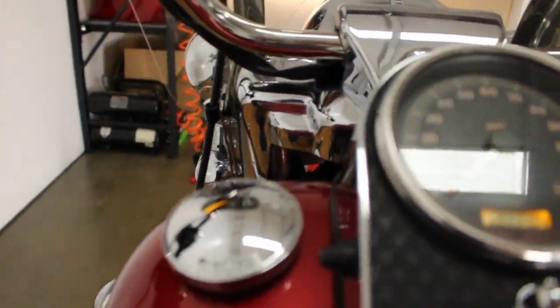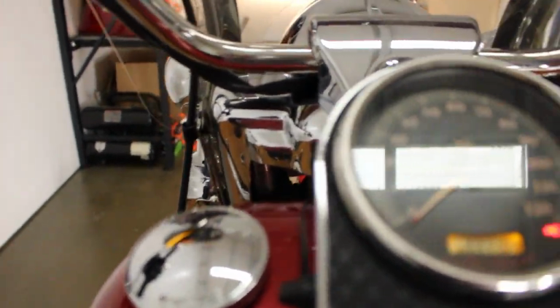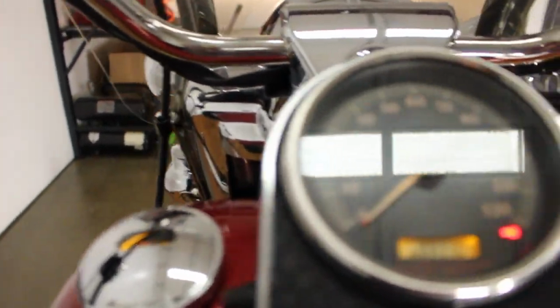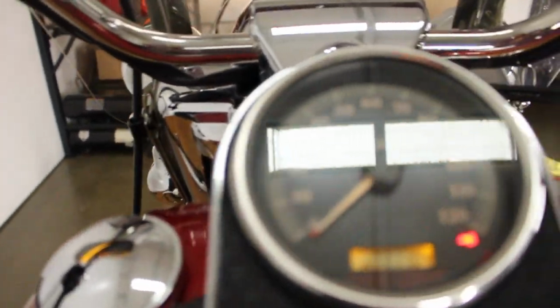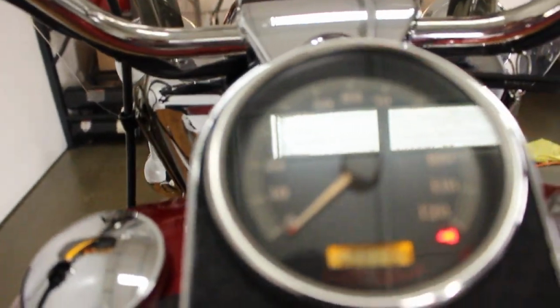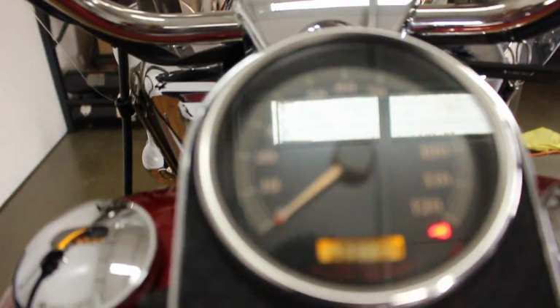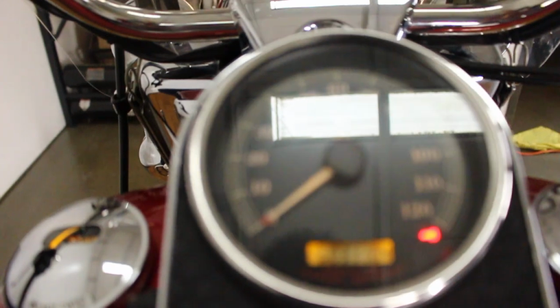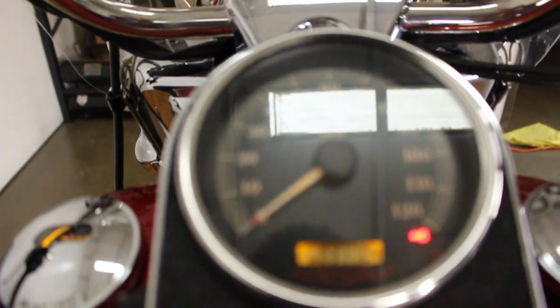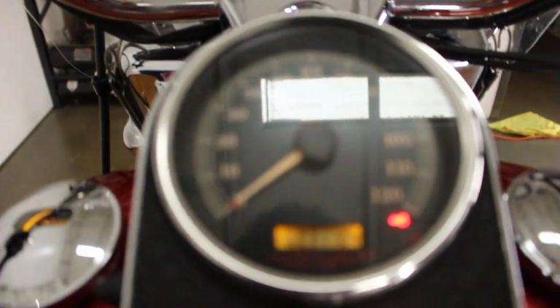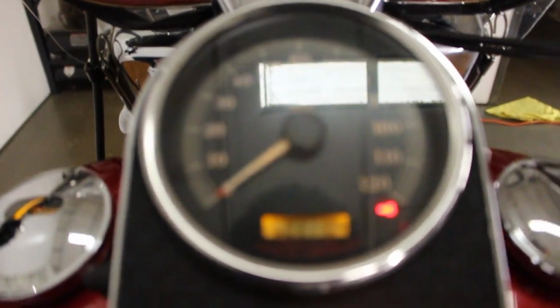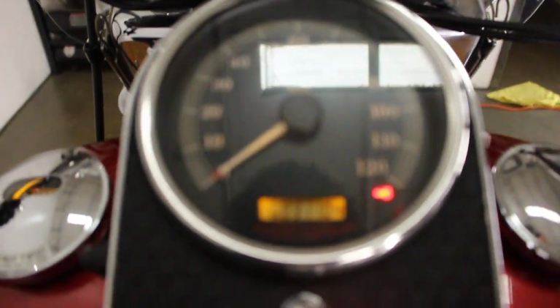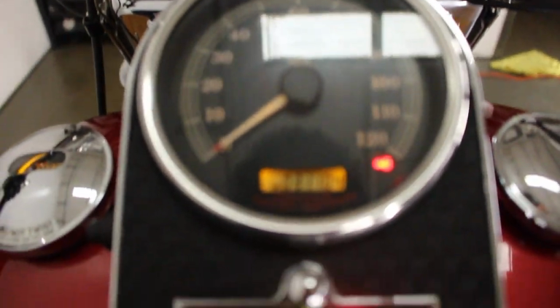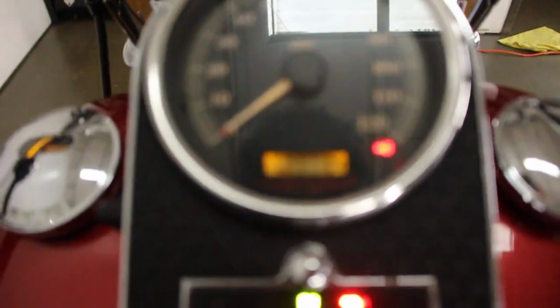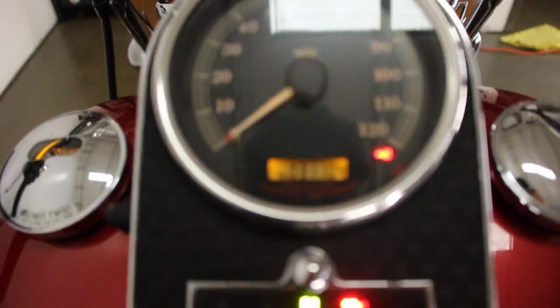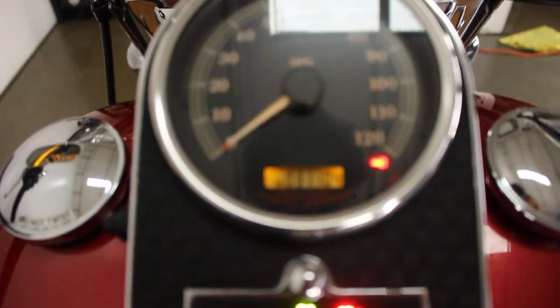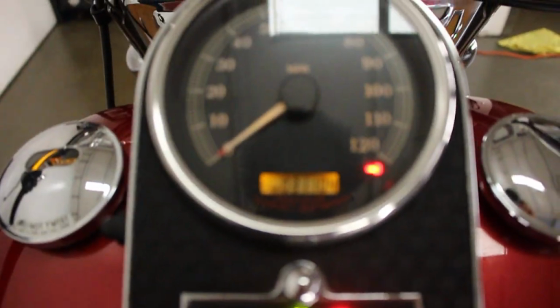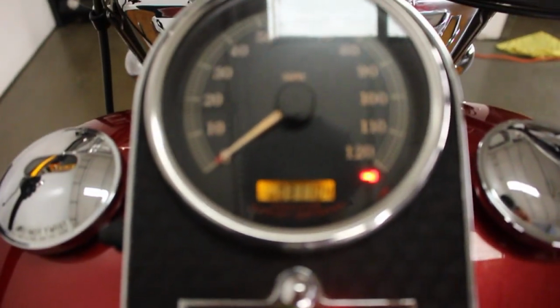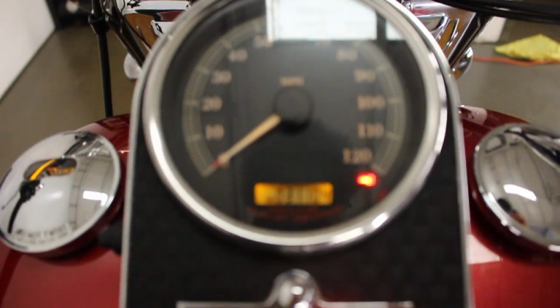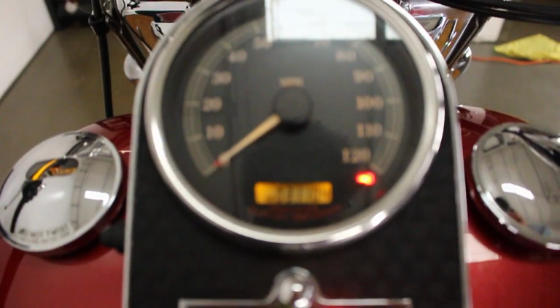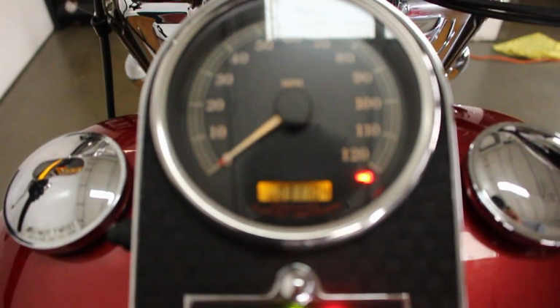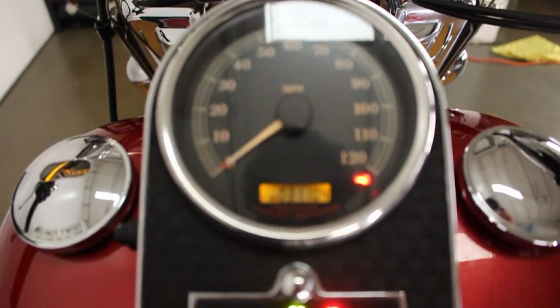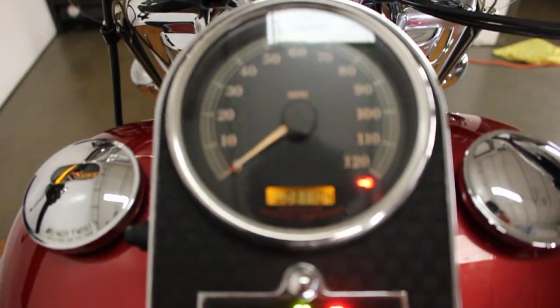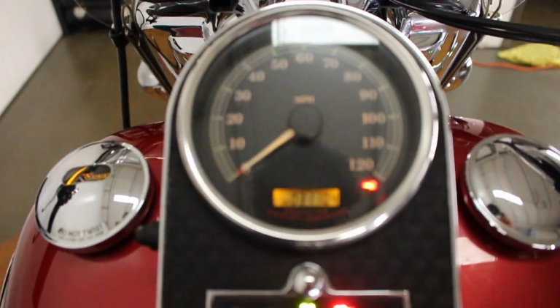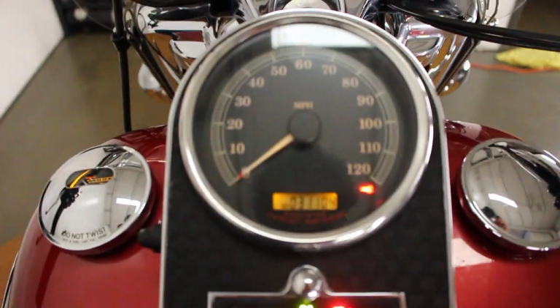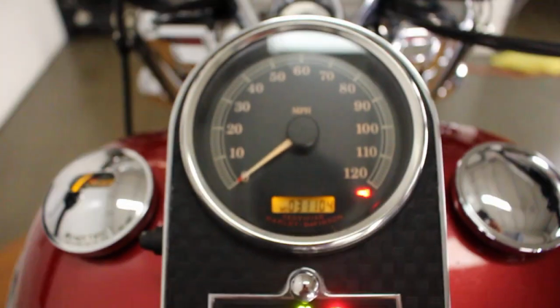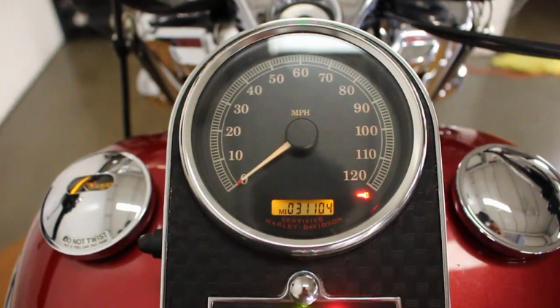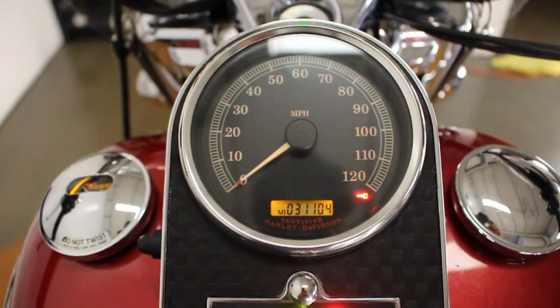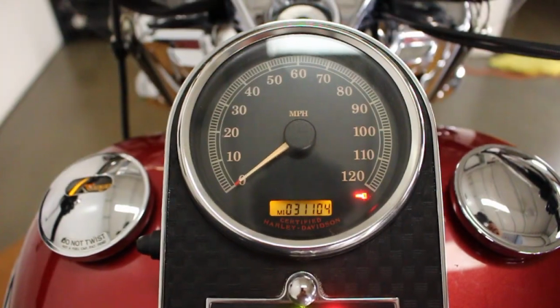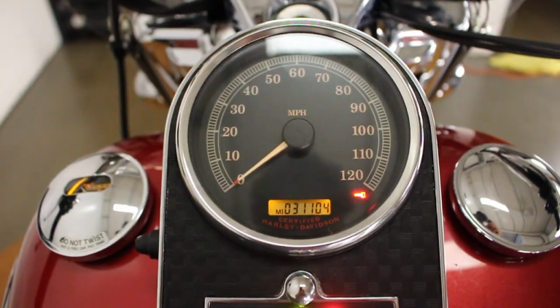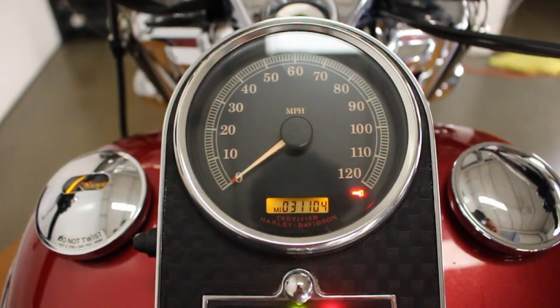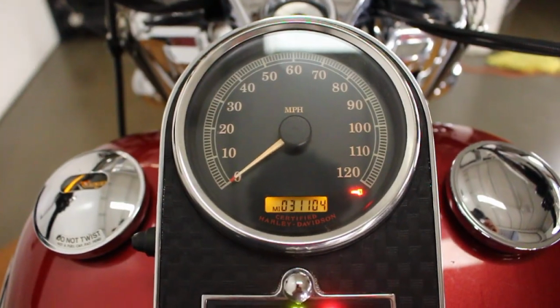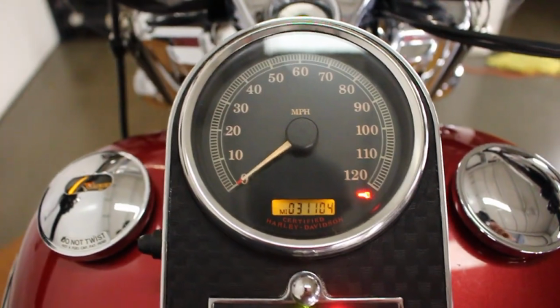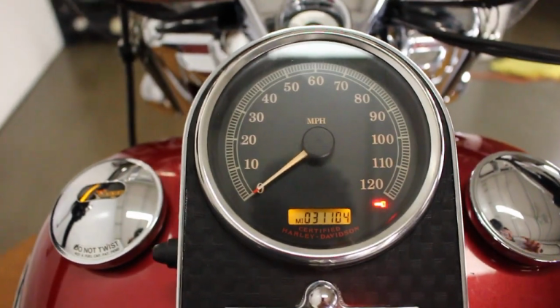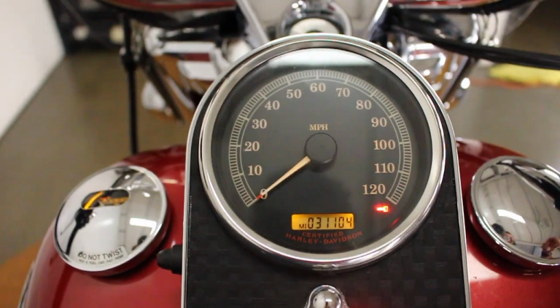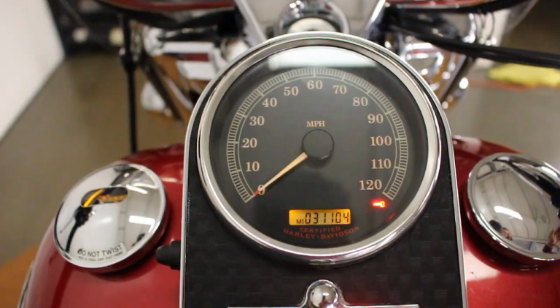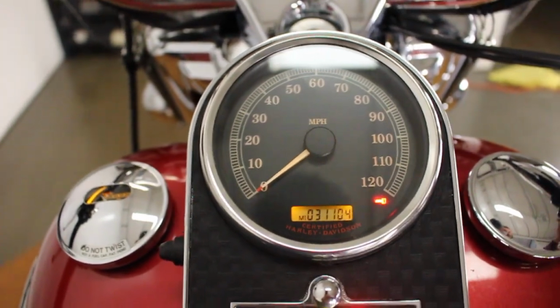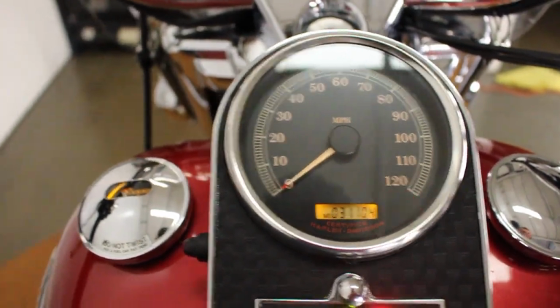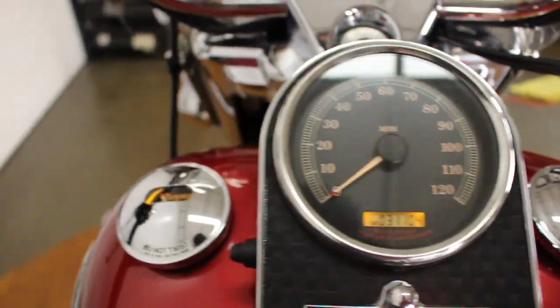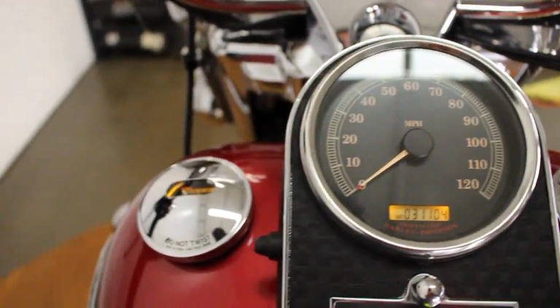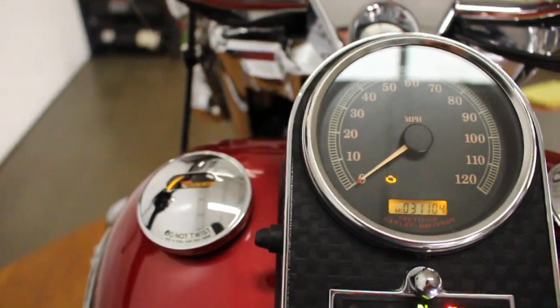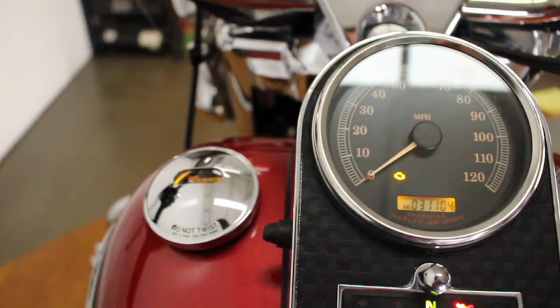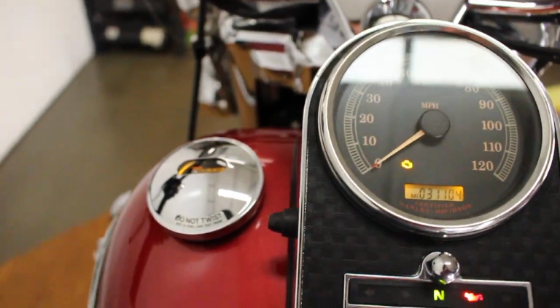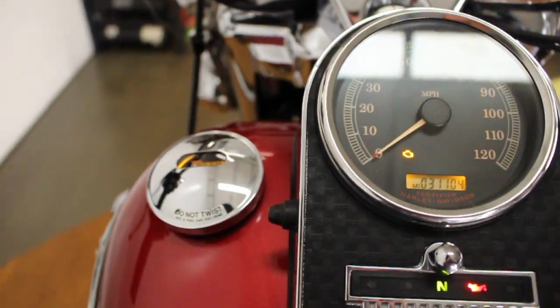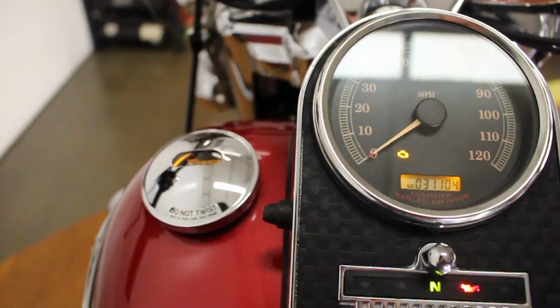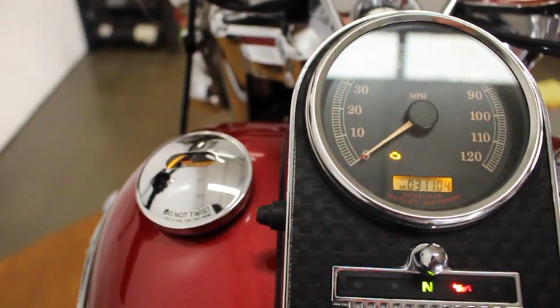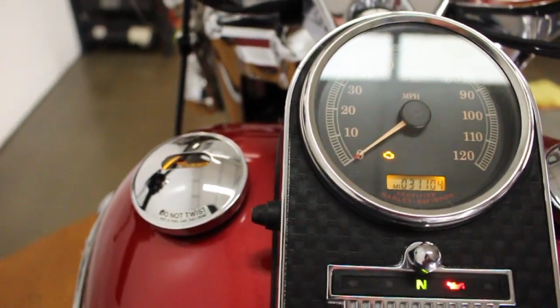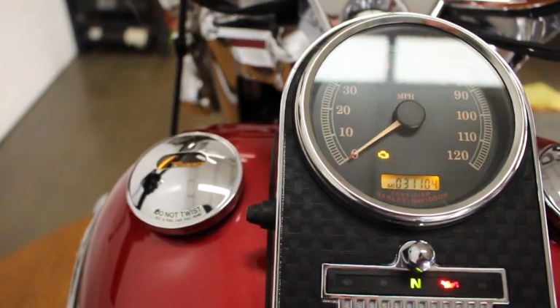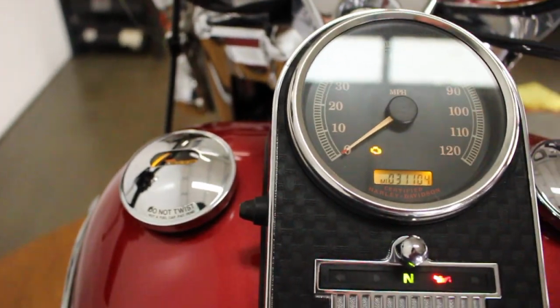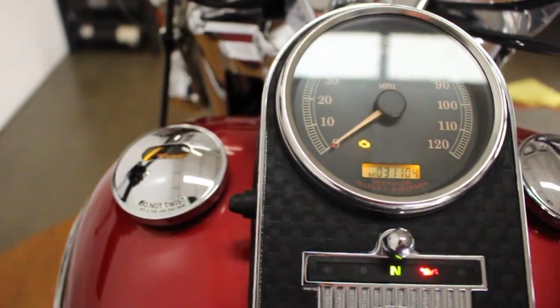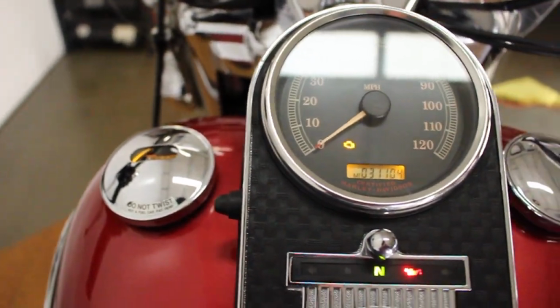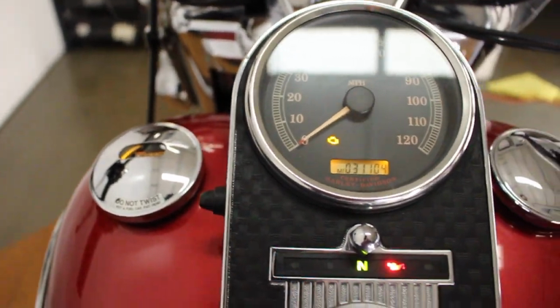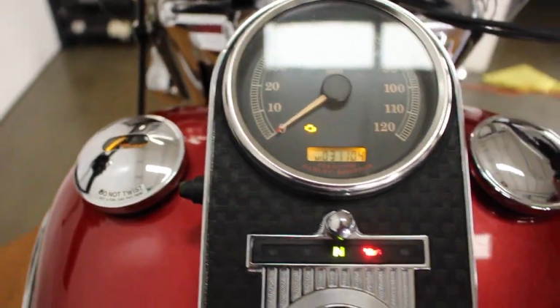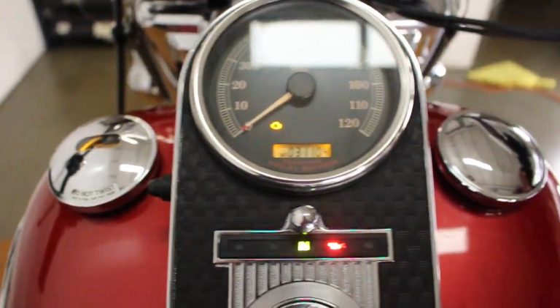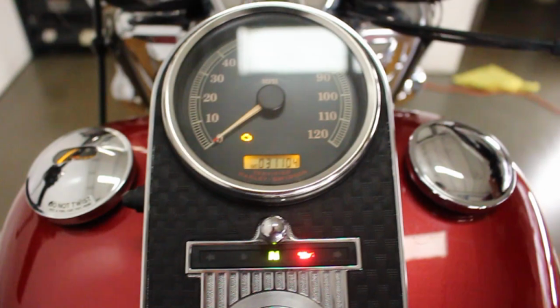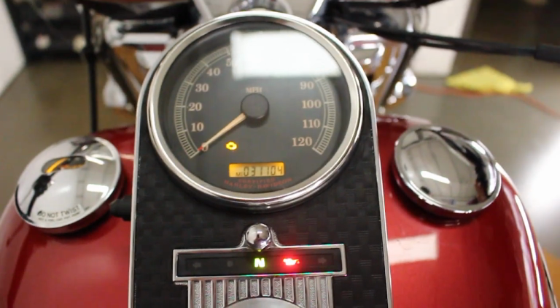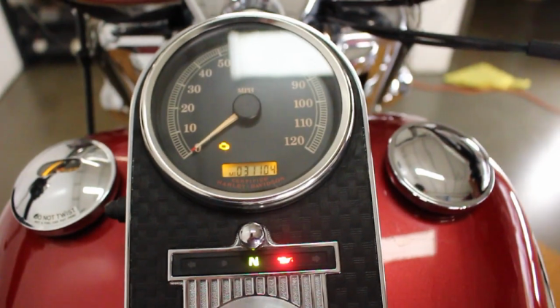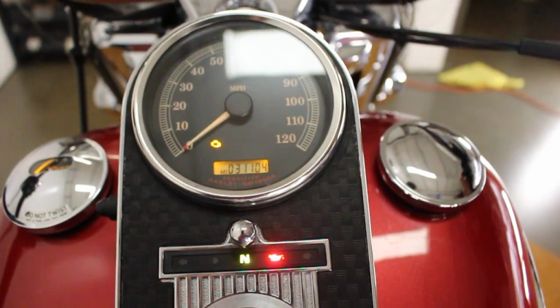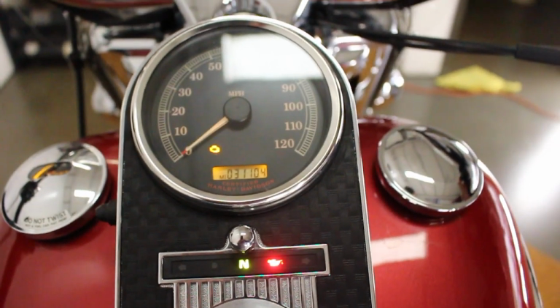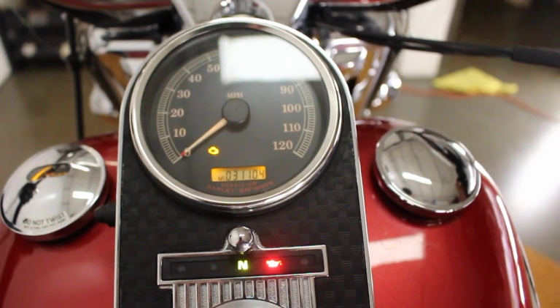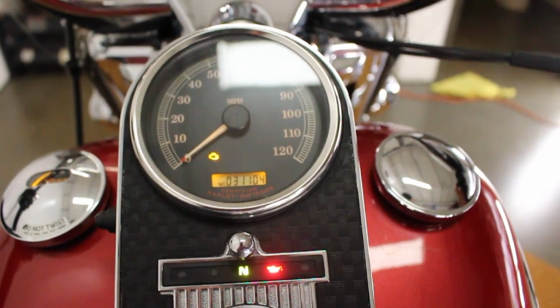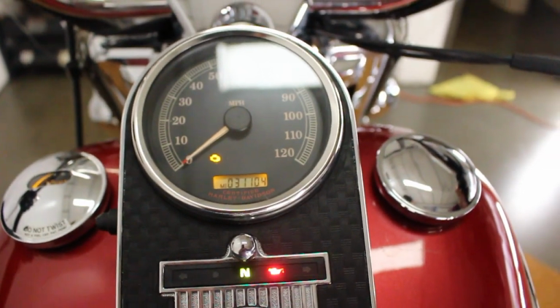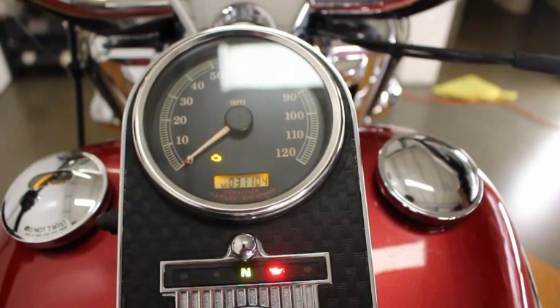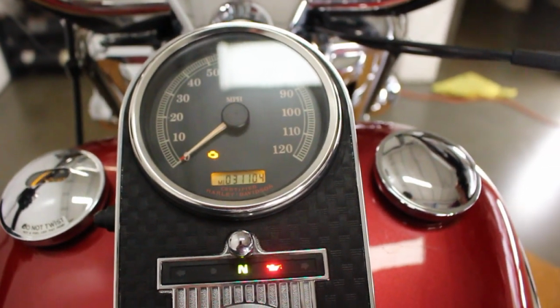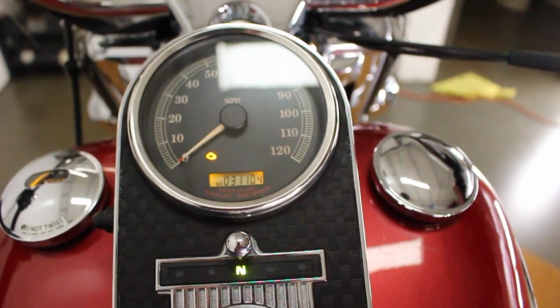So let's flip this over — 31,000 miles on it. I'll bring it out and start it up.